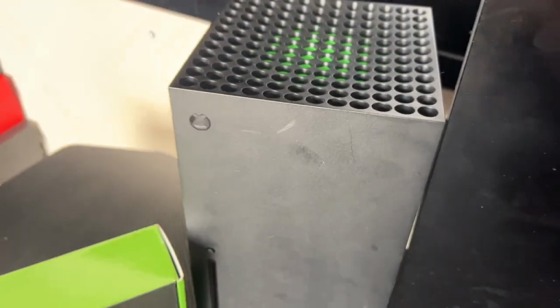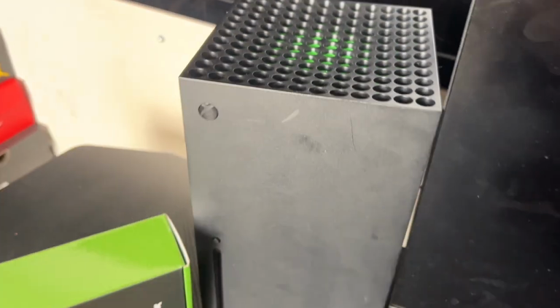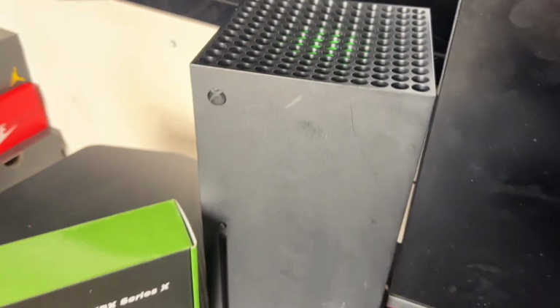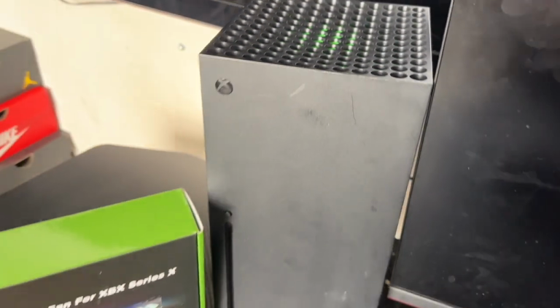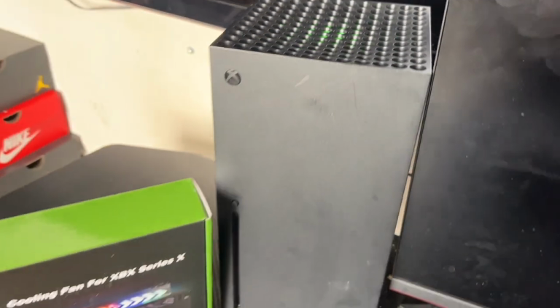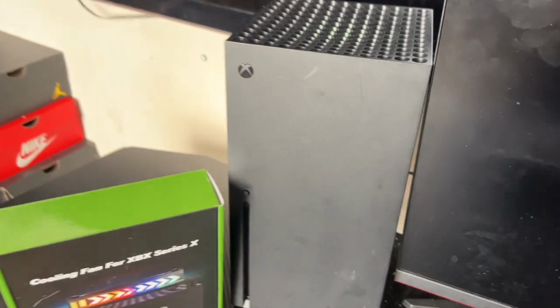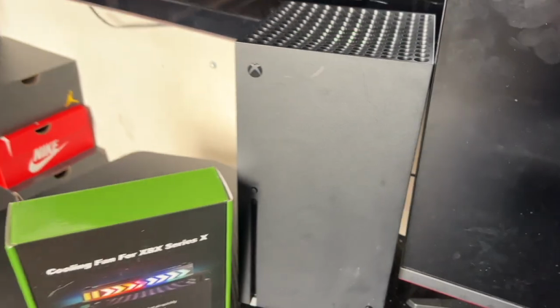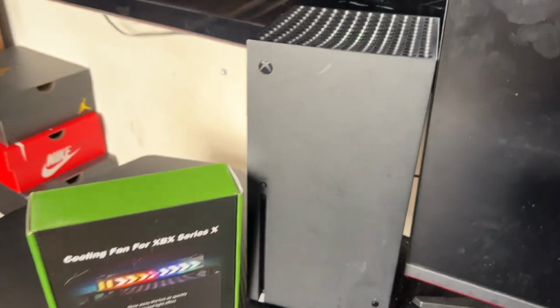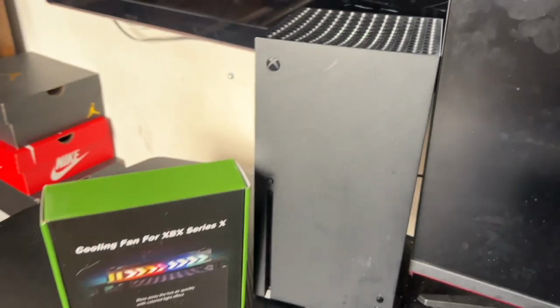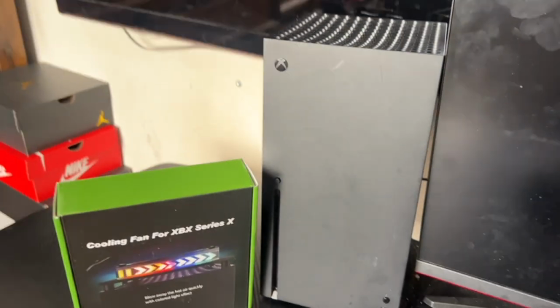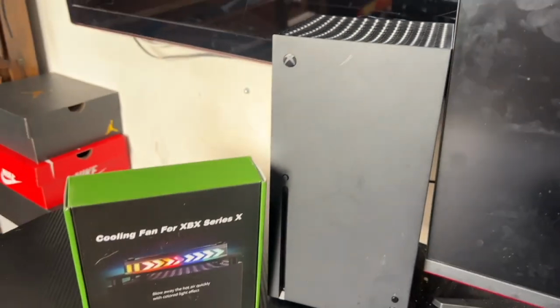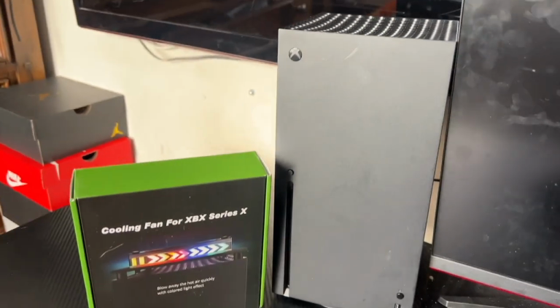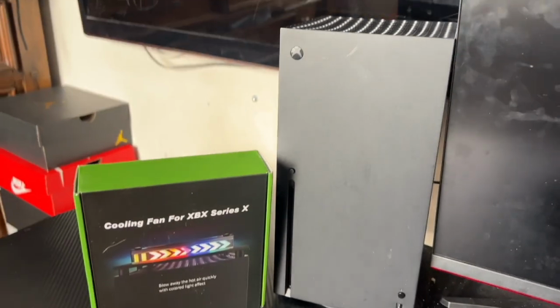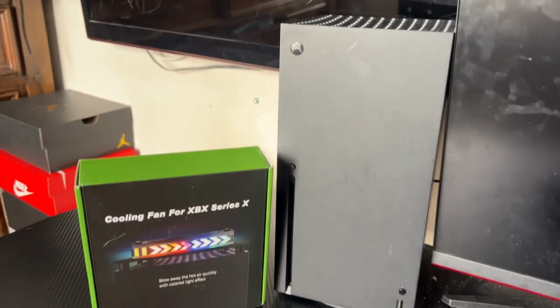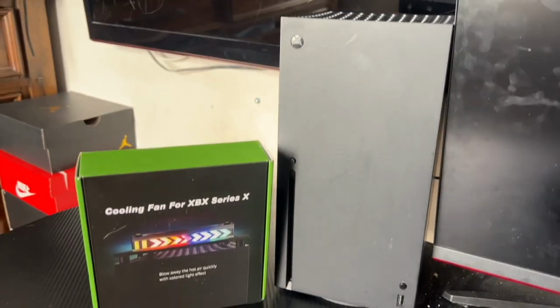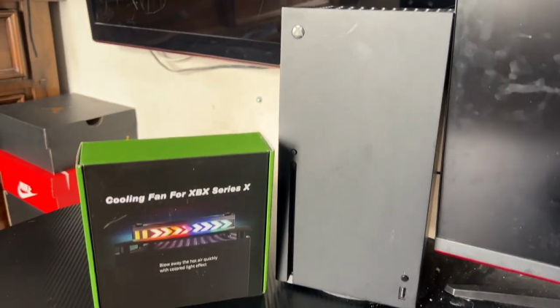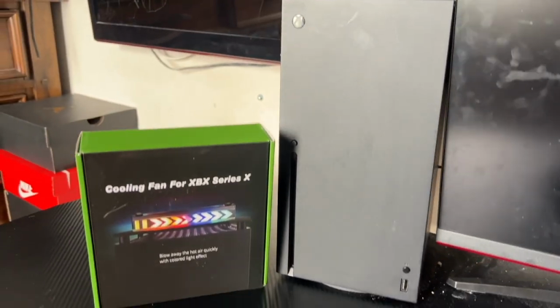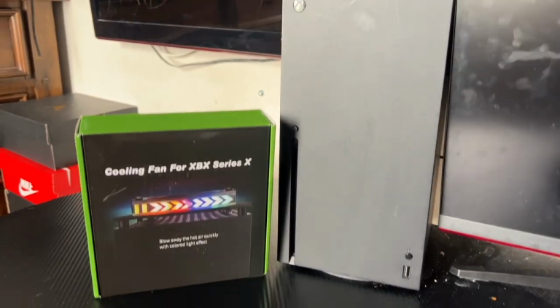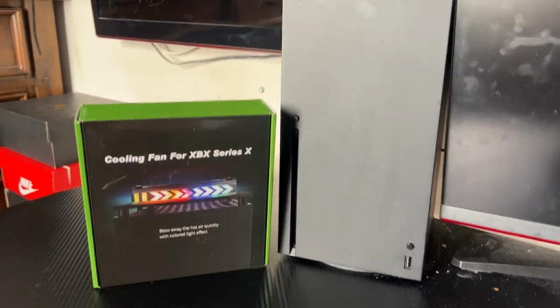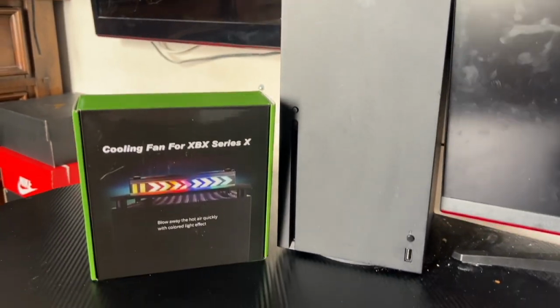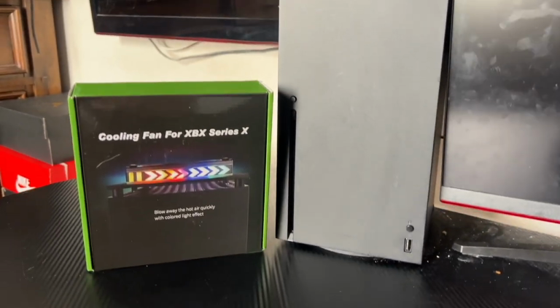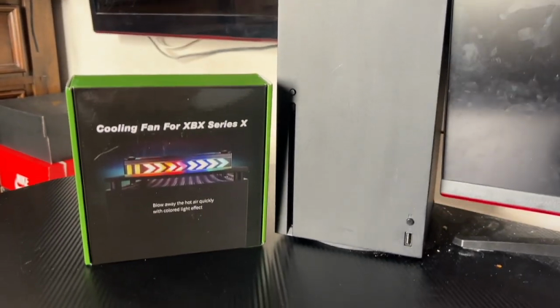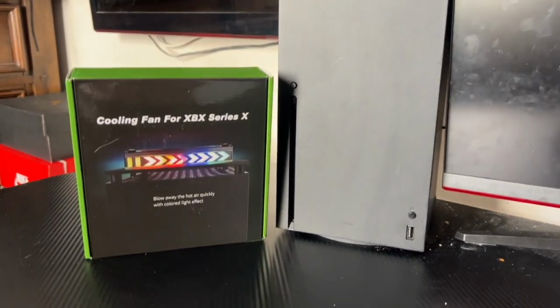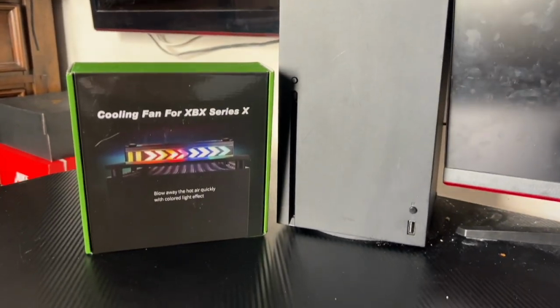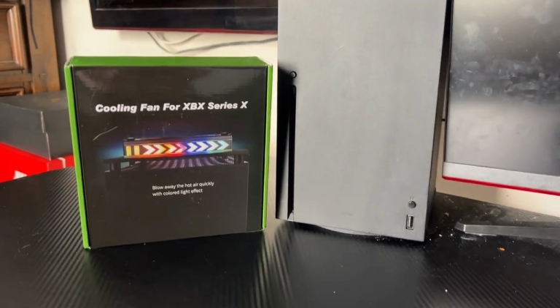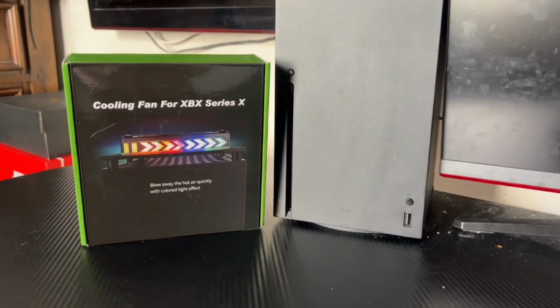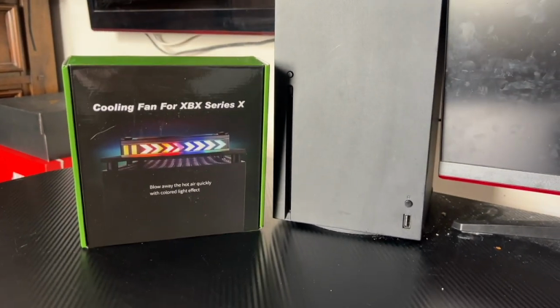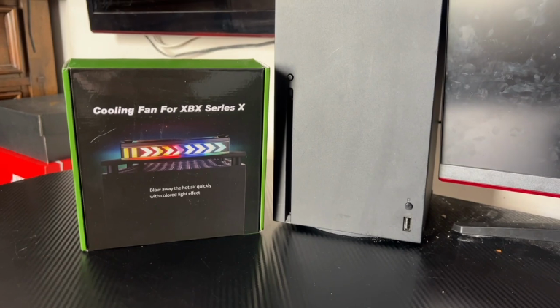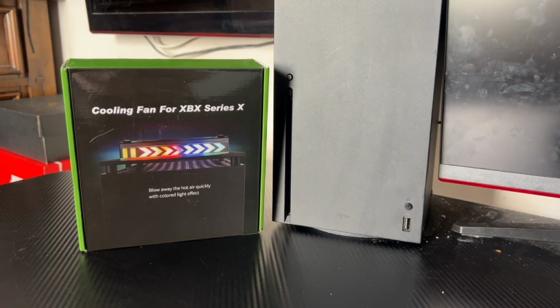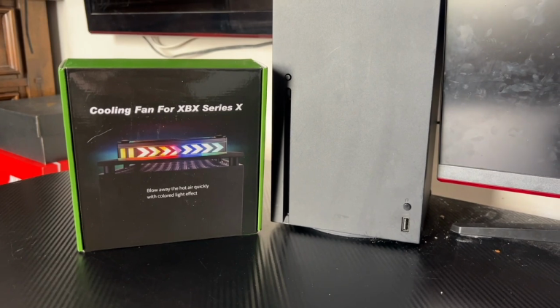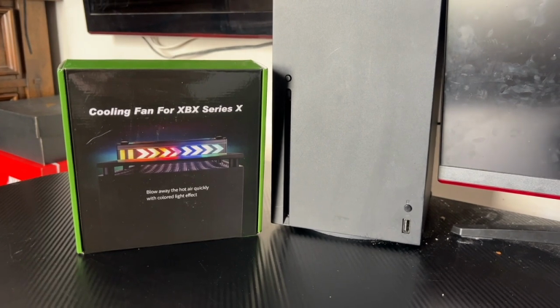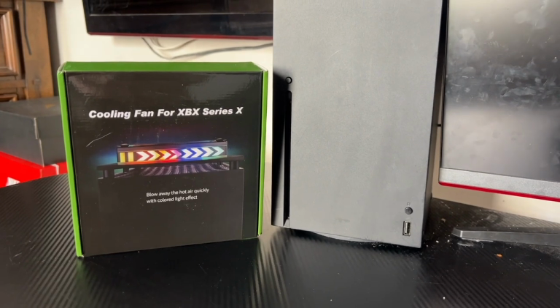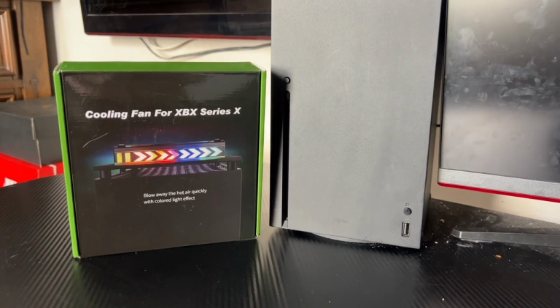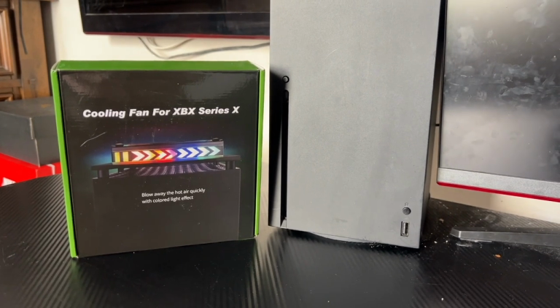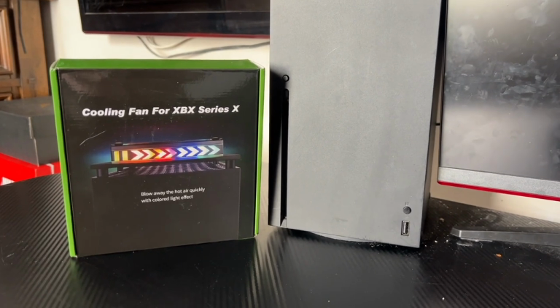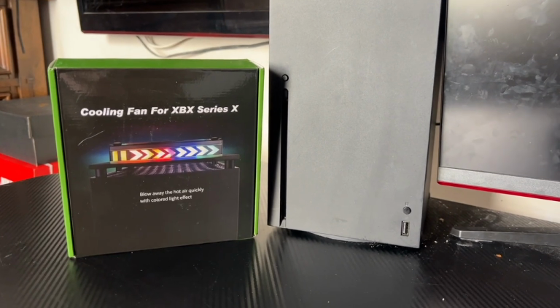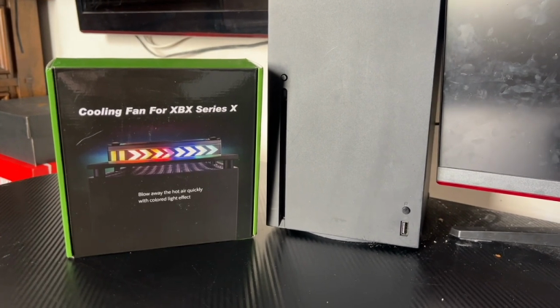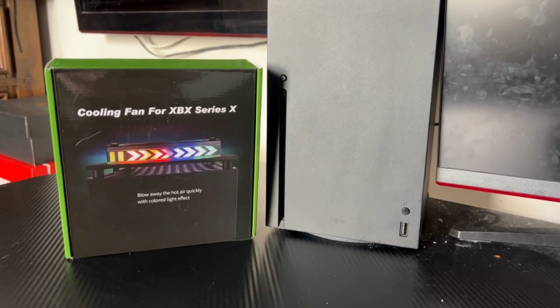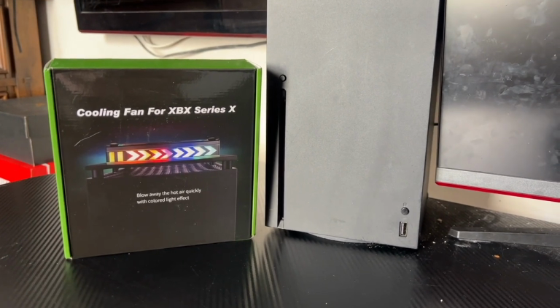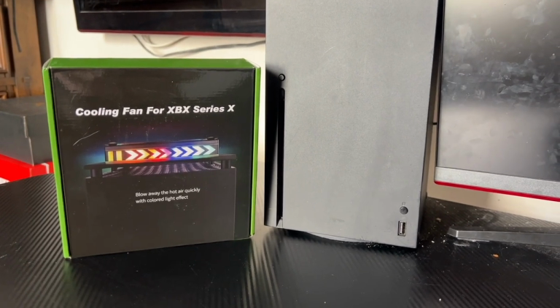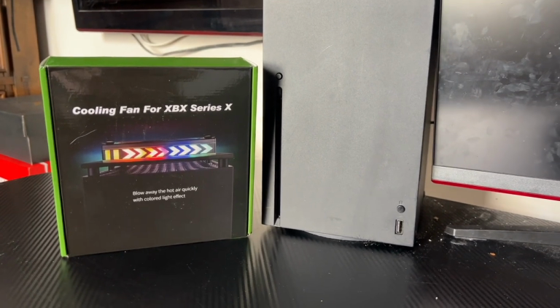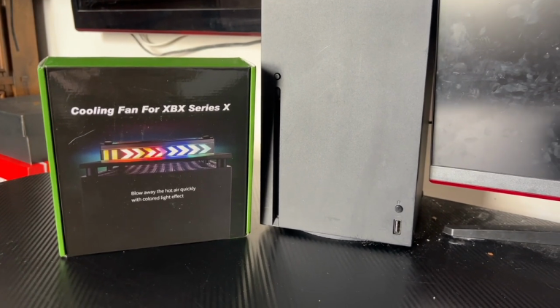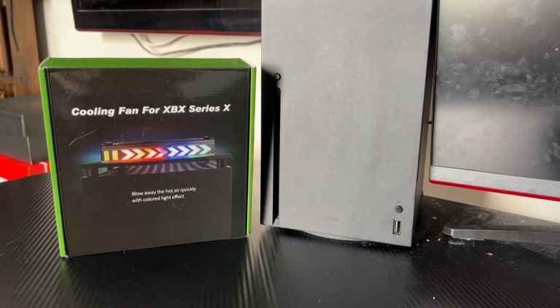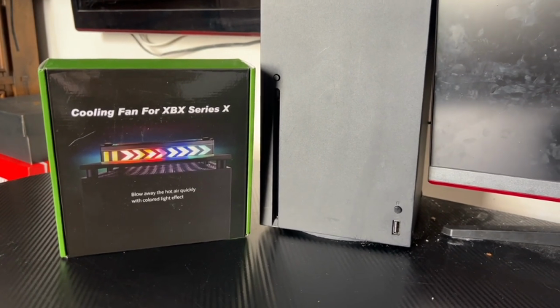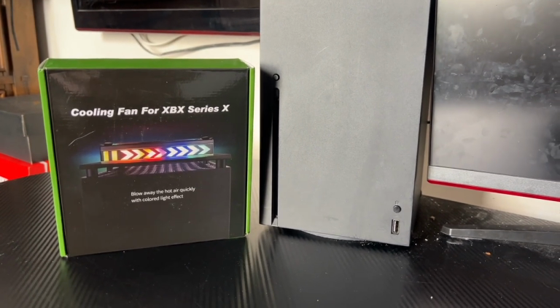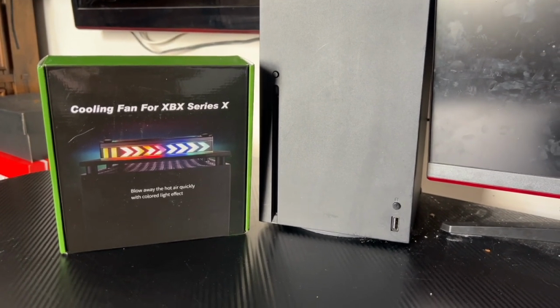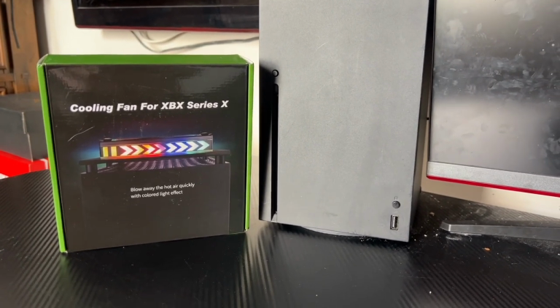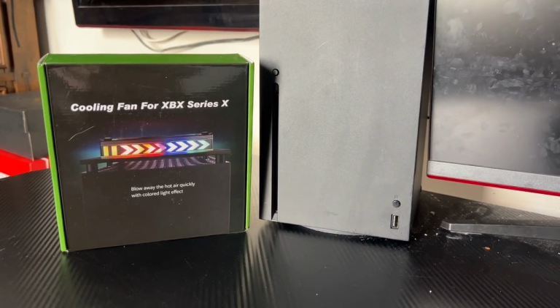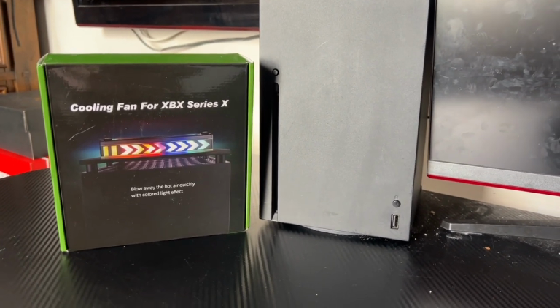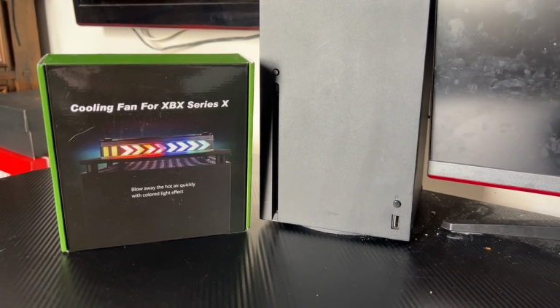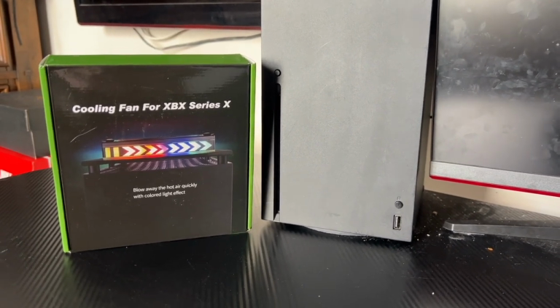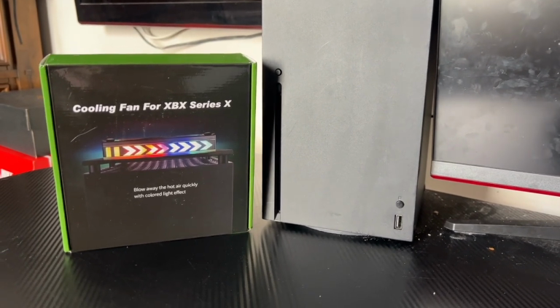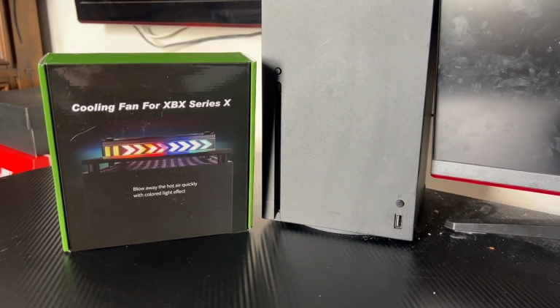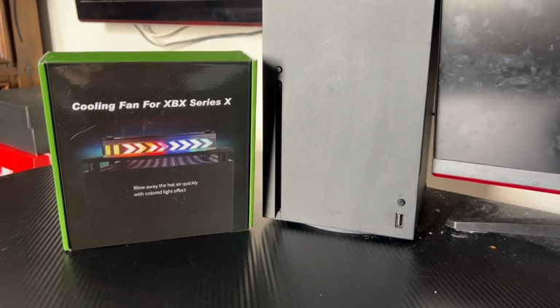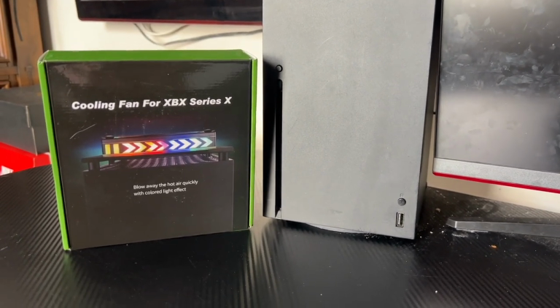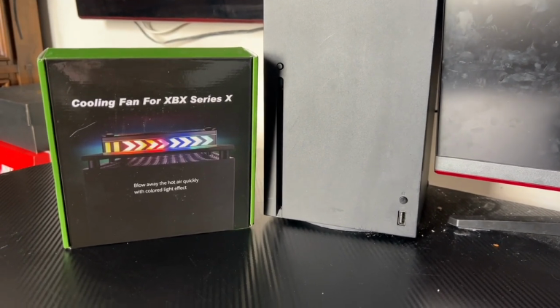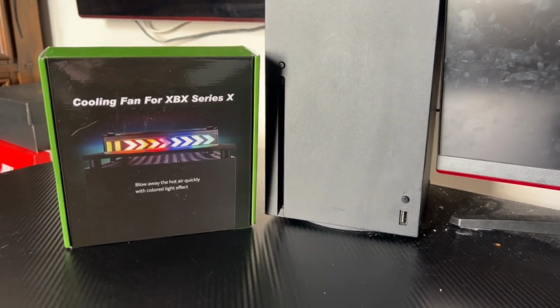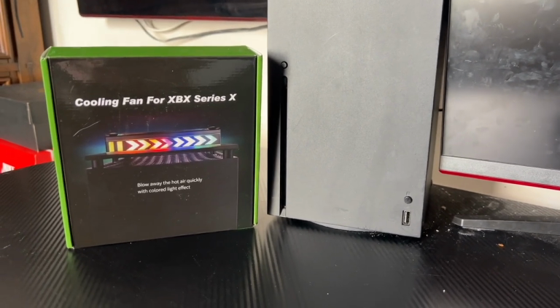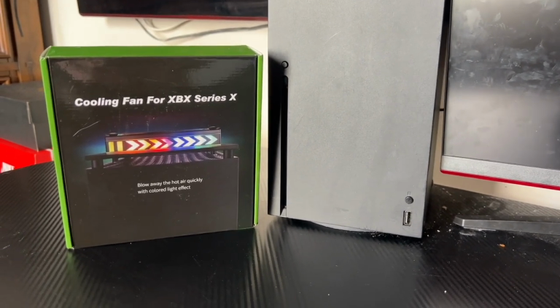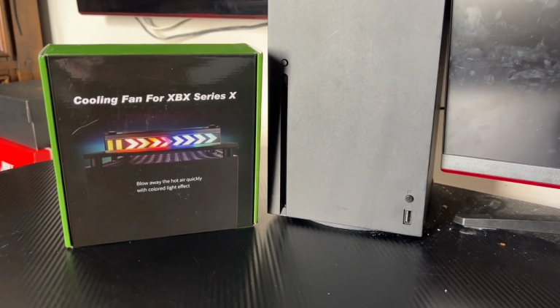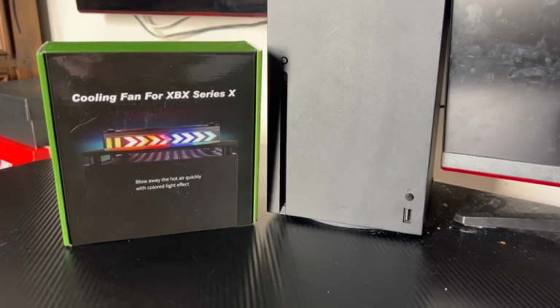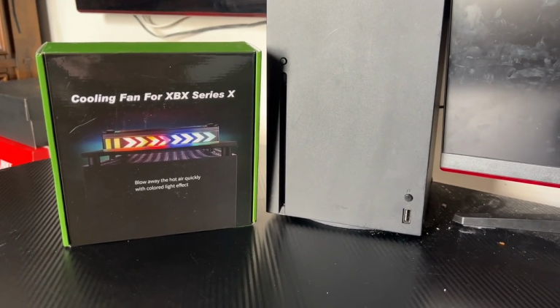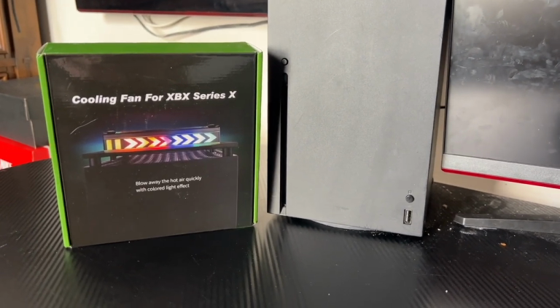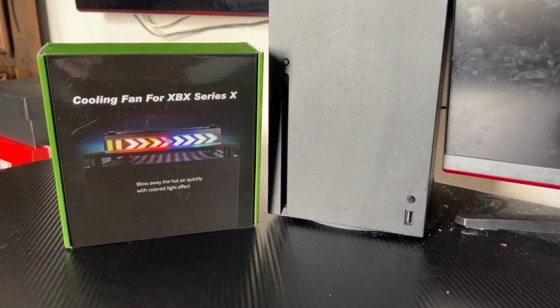This product is a plug-and-play, so all you do is plug in the USB and it's ready to go. Let's open the box and check it out.